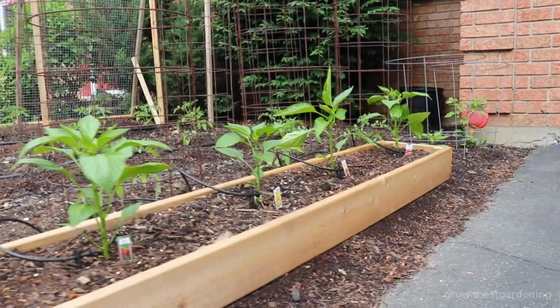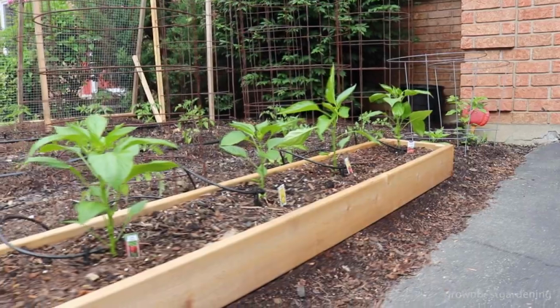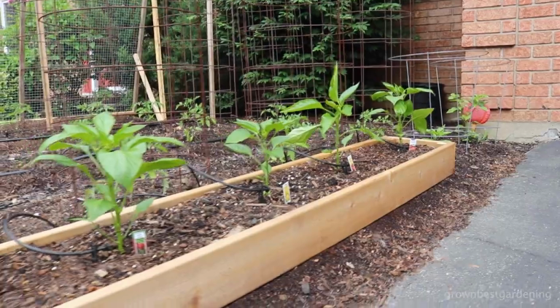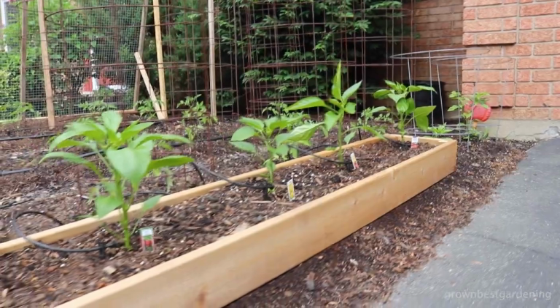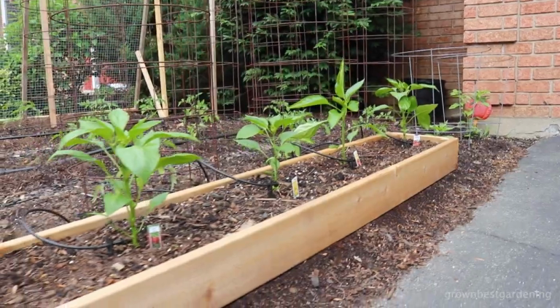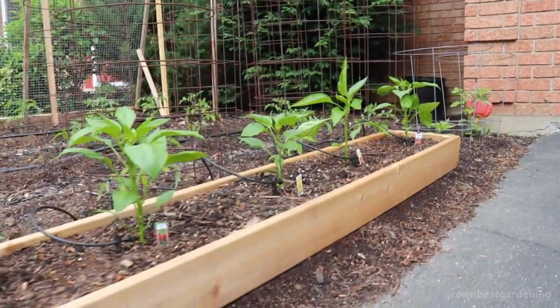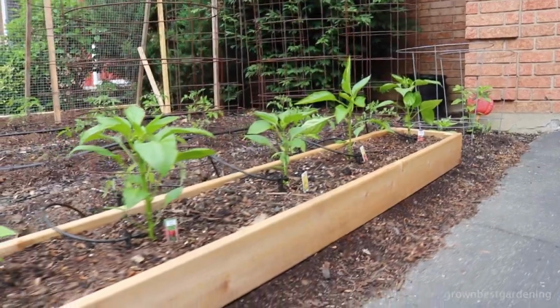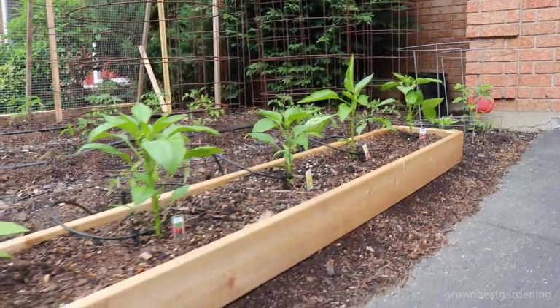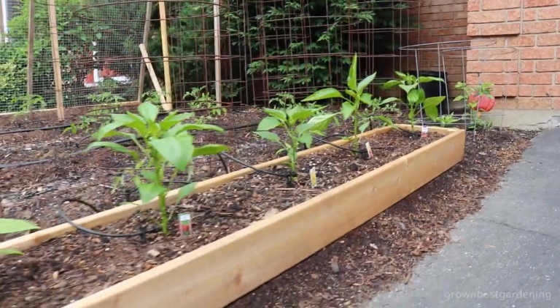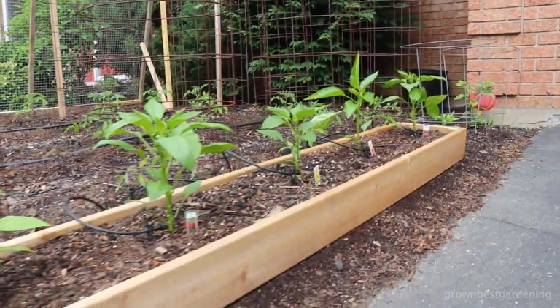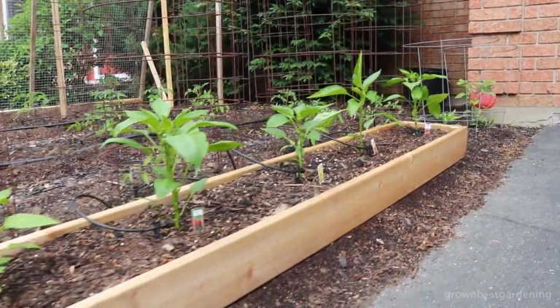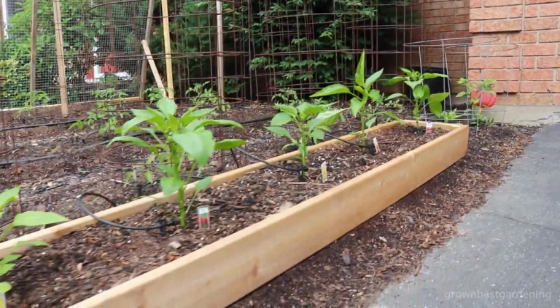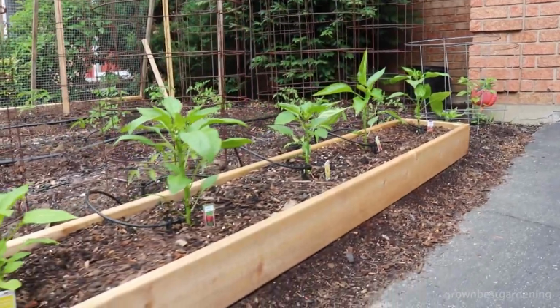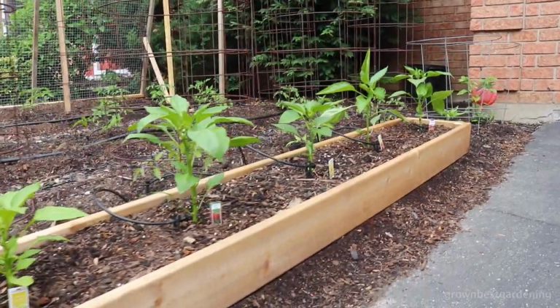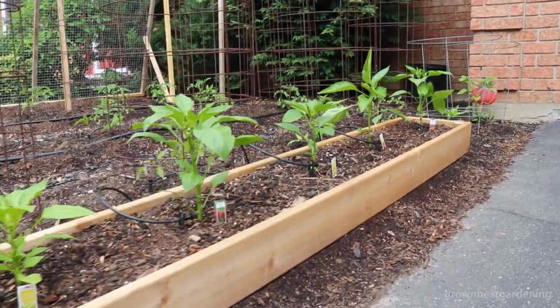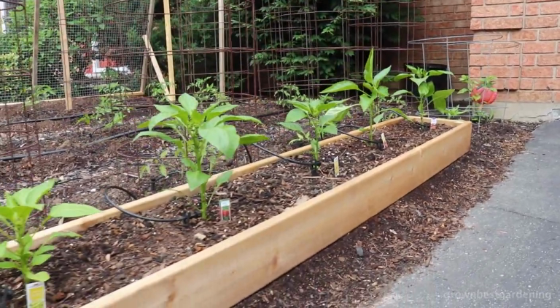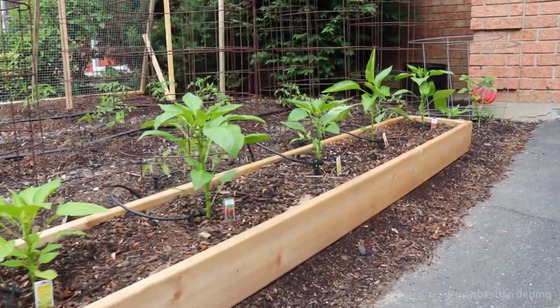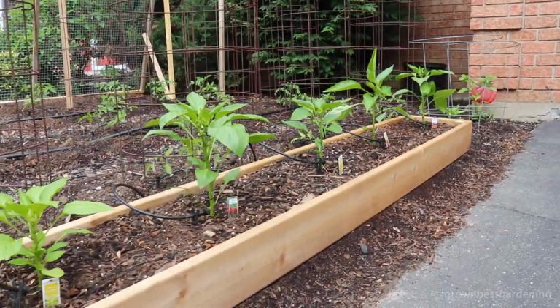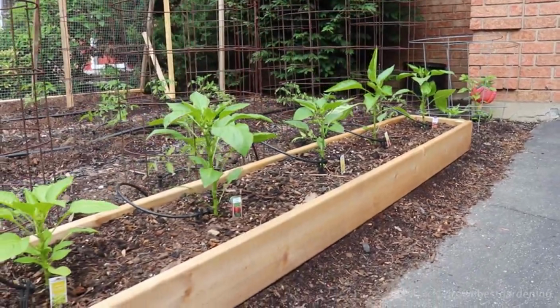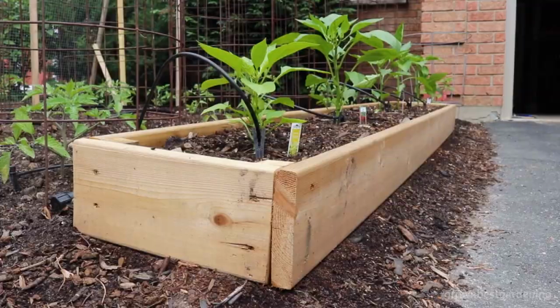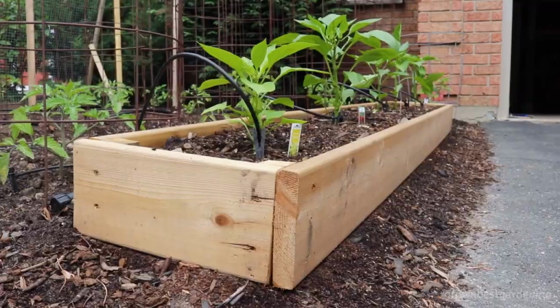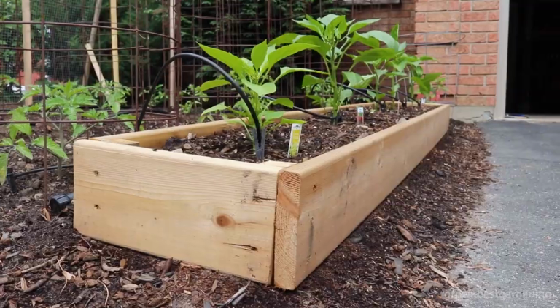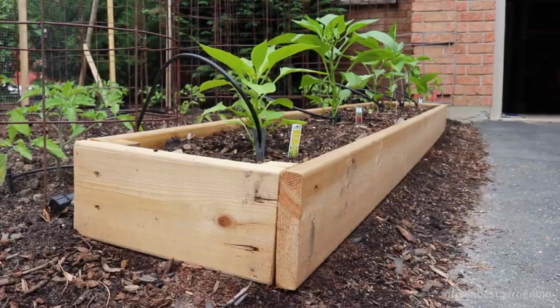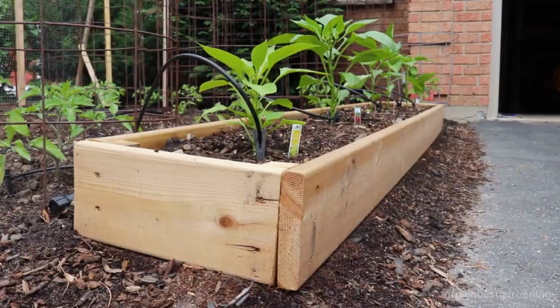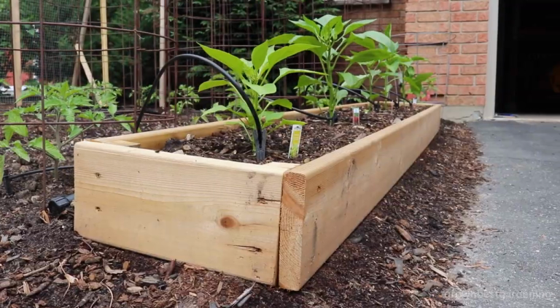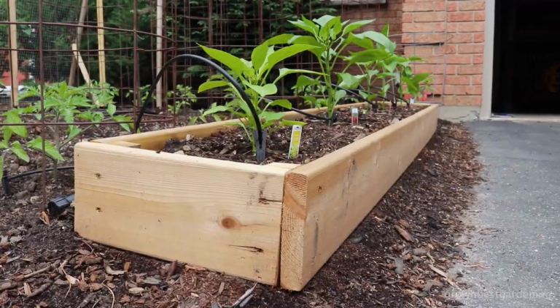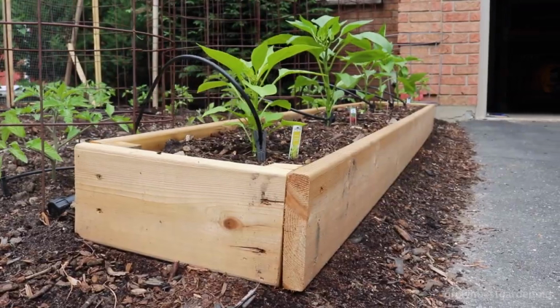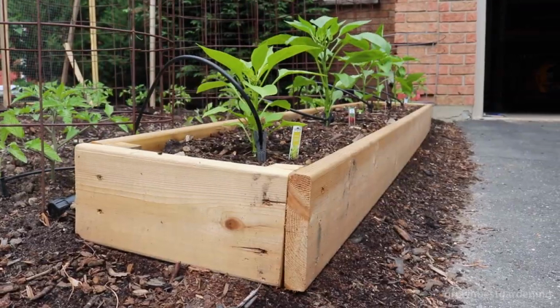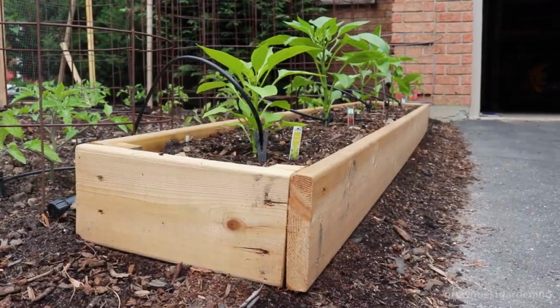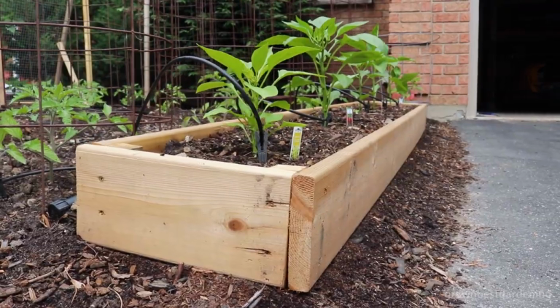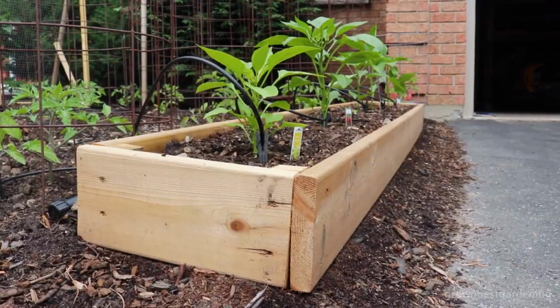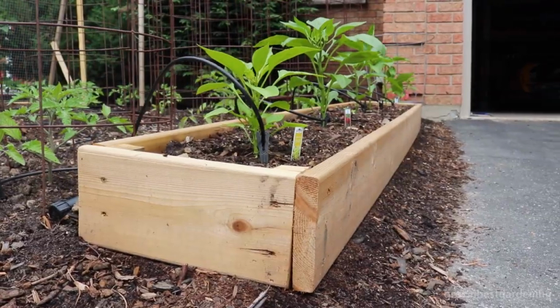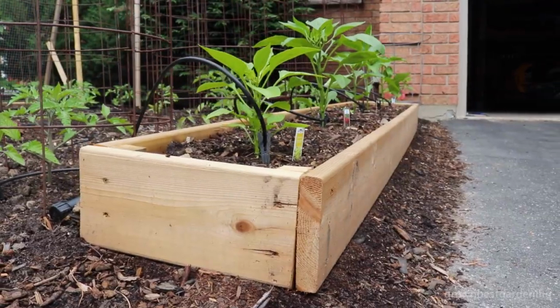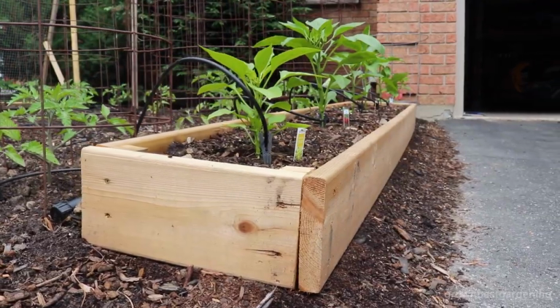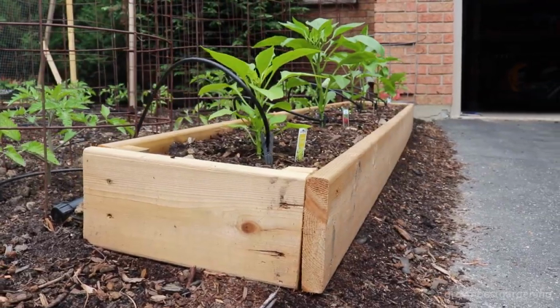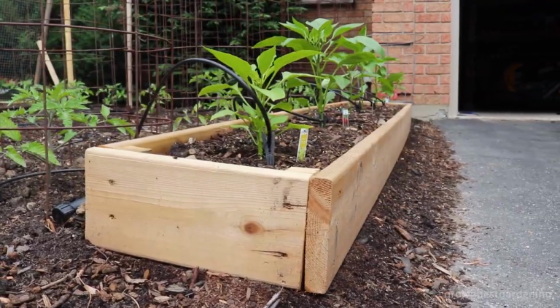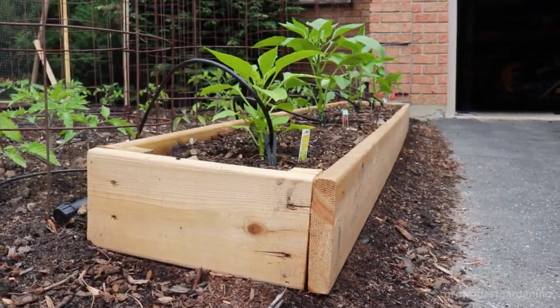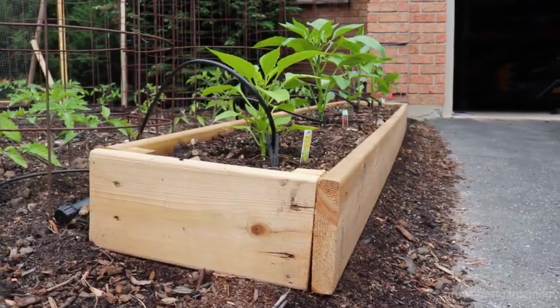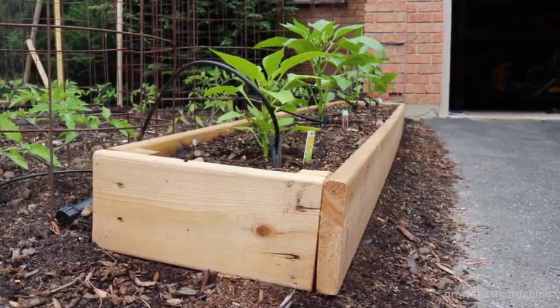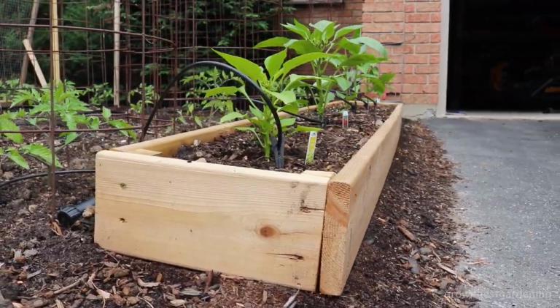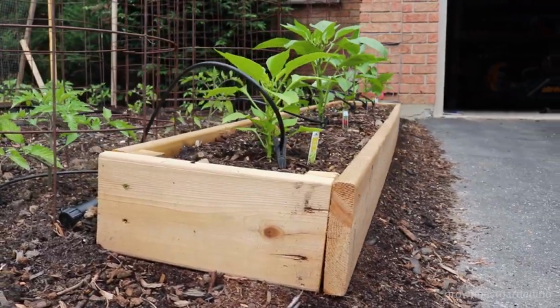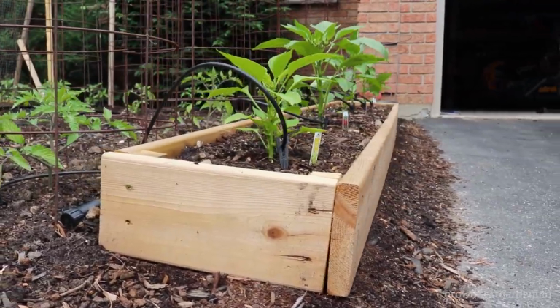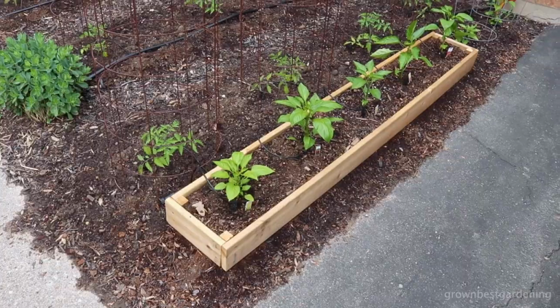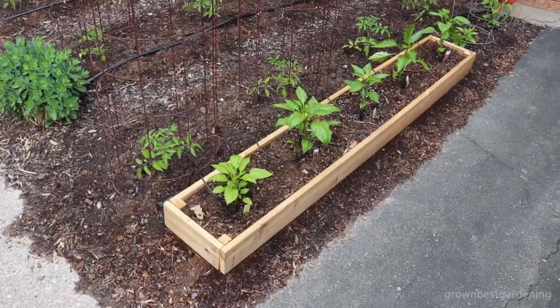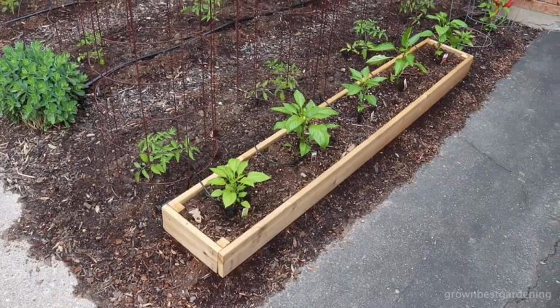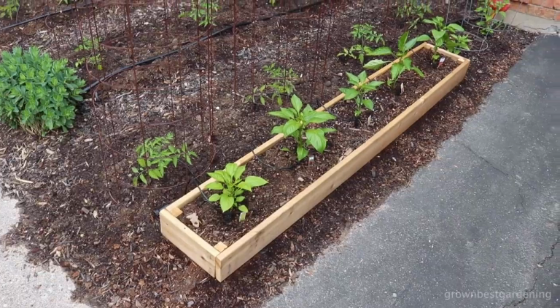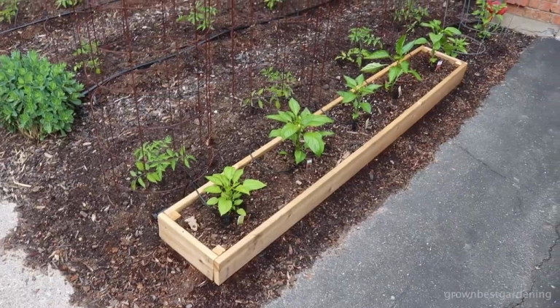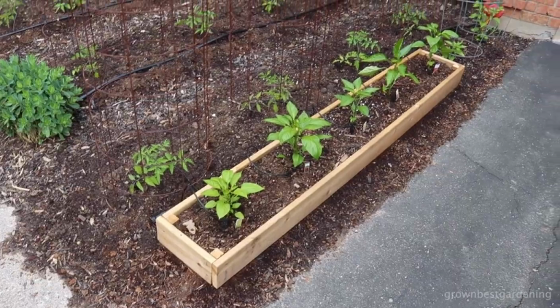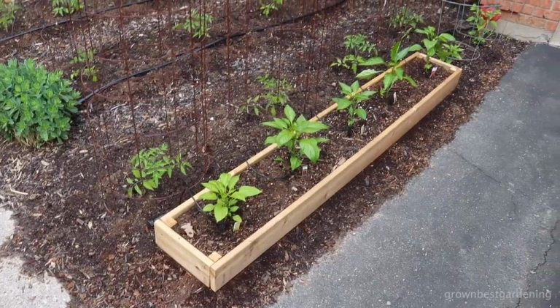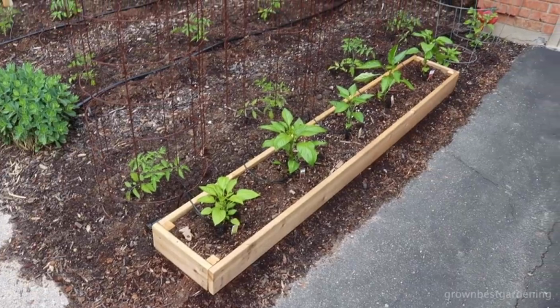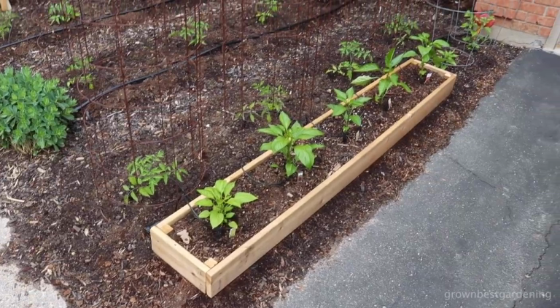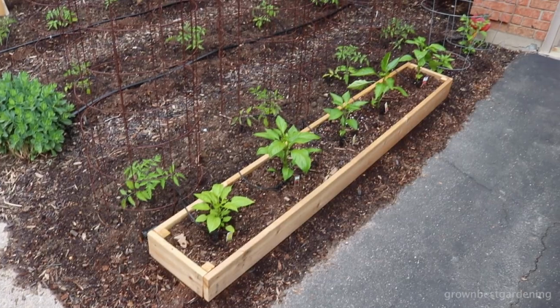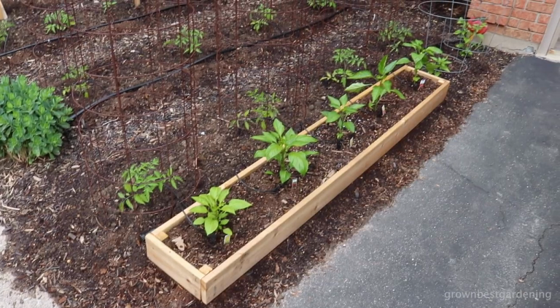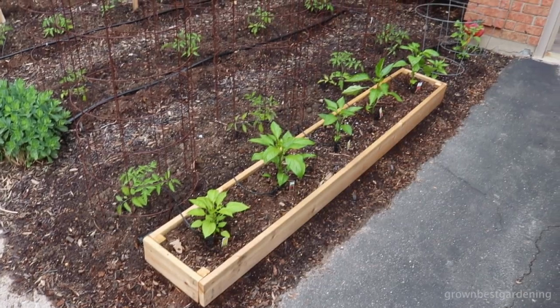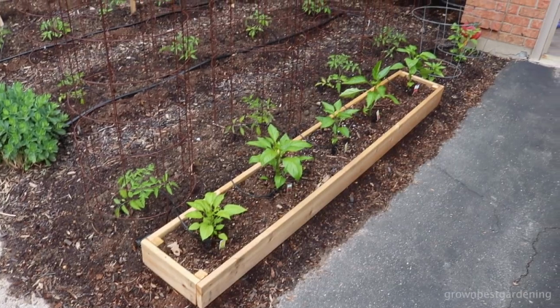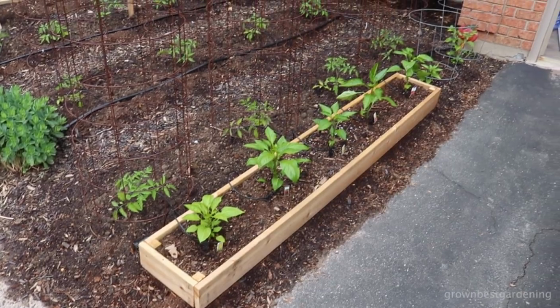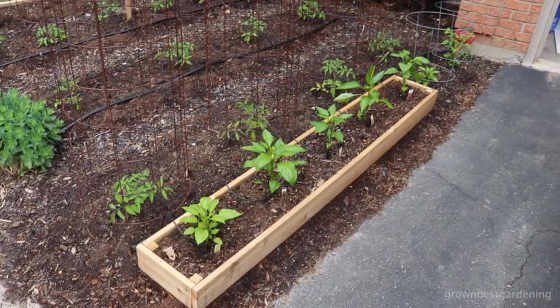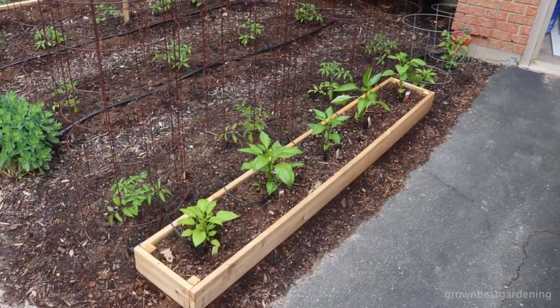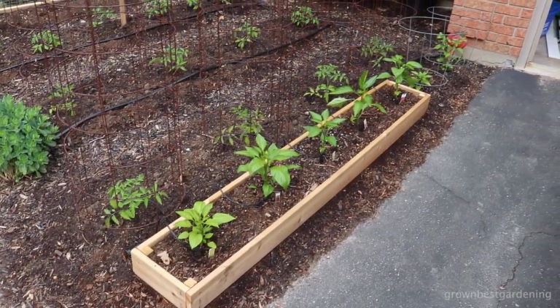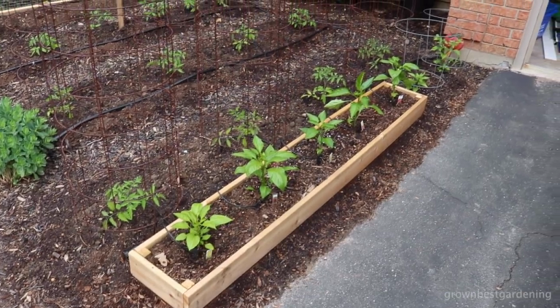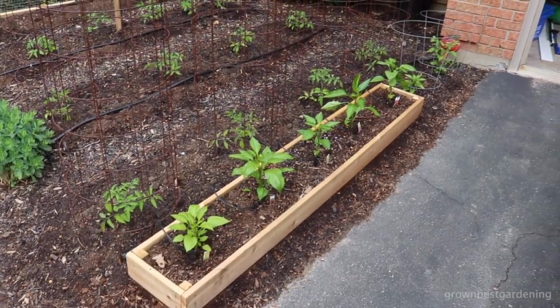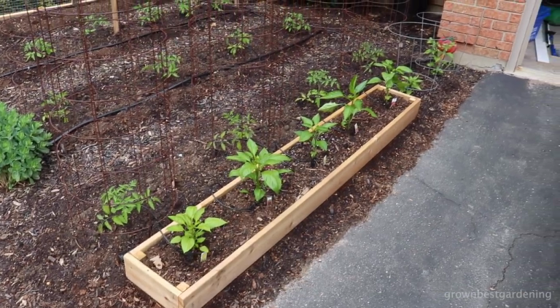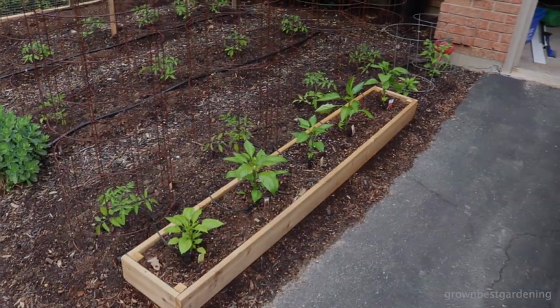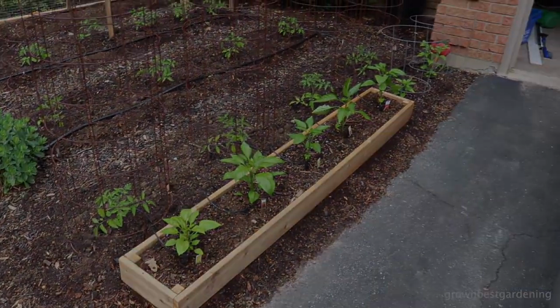Today, we're going to be building a small, inexpensive raised bed perfect for growing vegetables like peppers, cucumbers, tomatoes, and more.